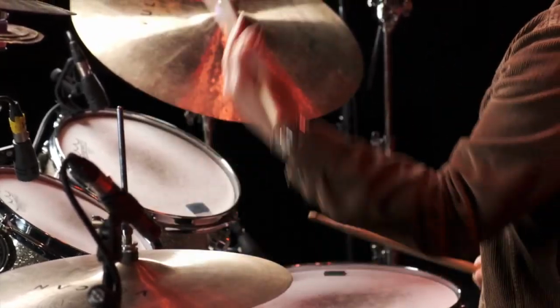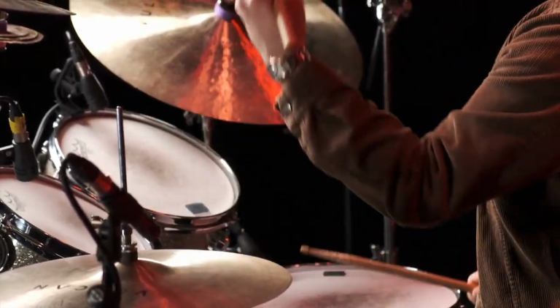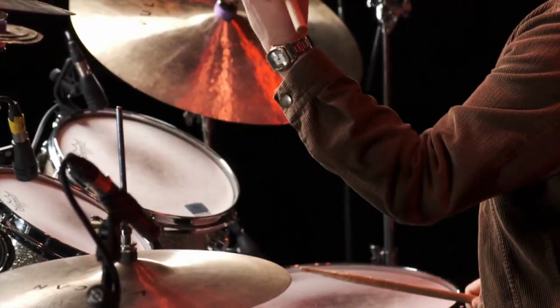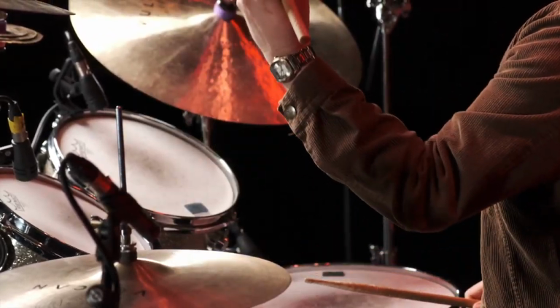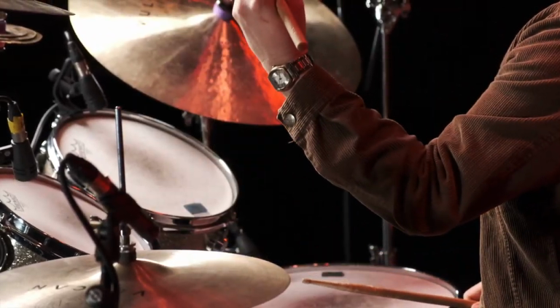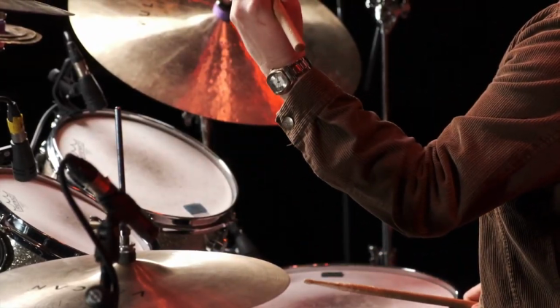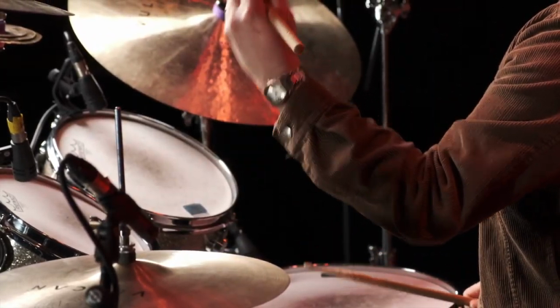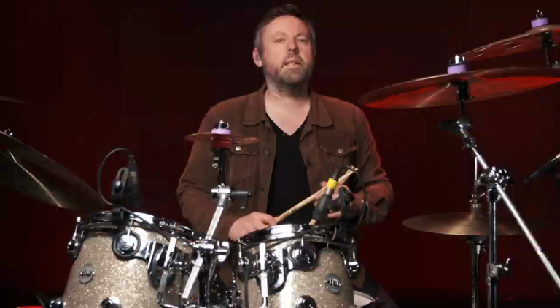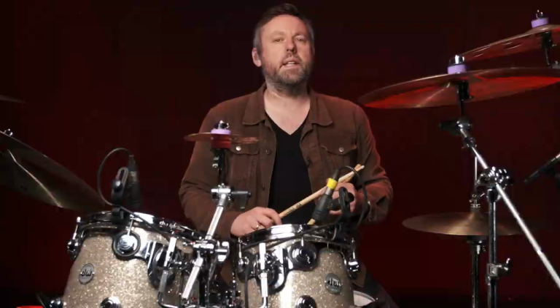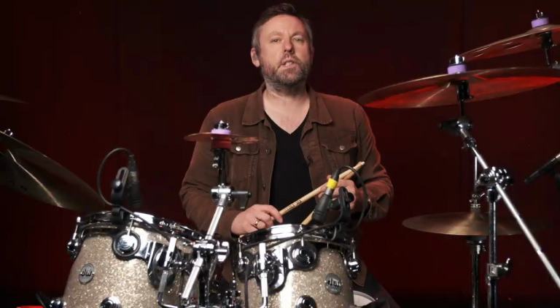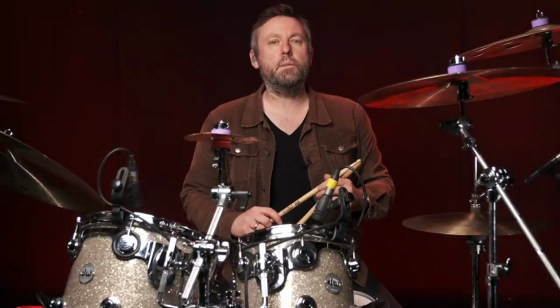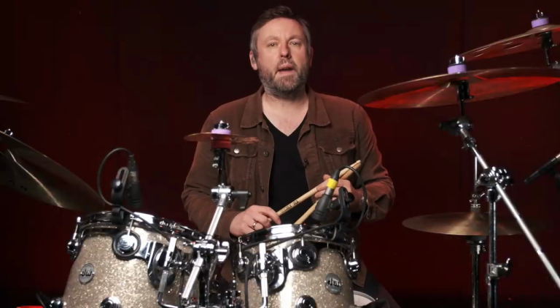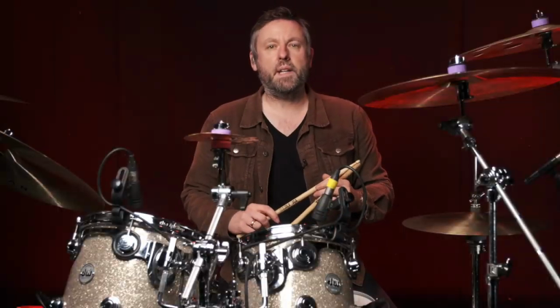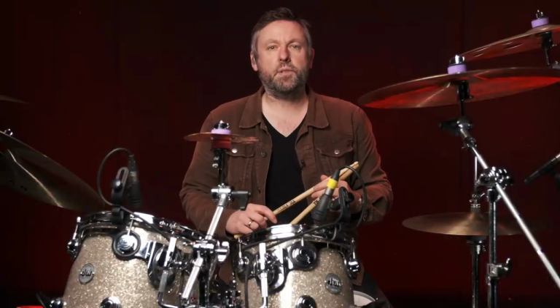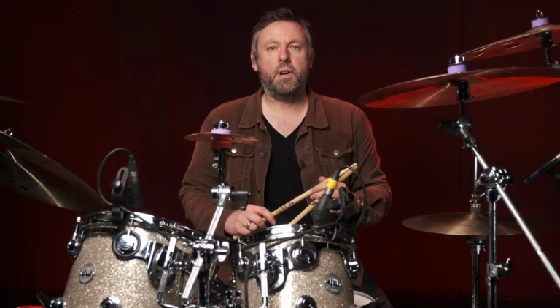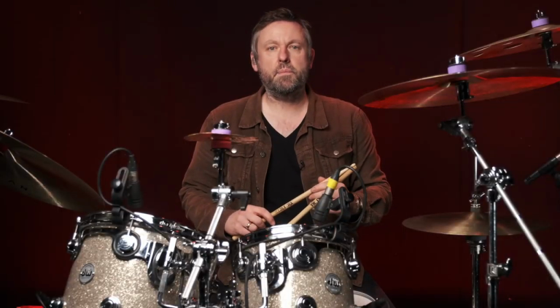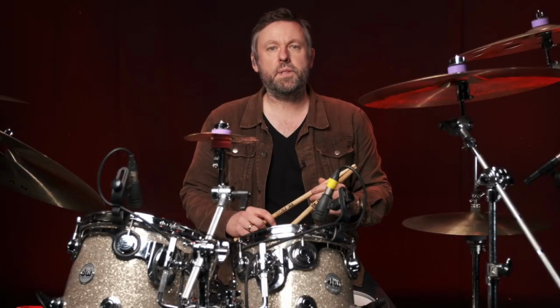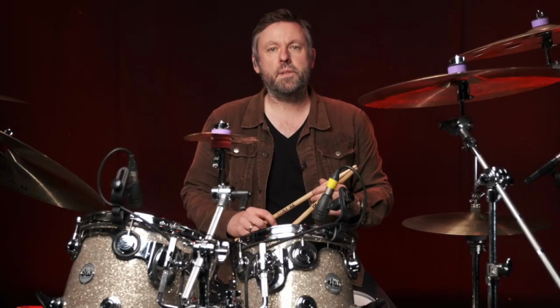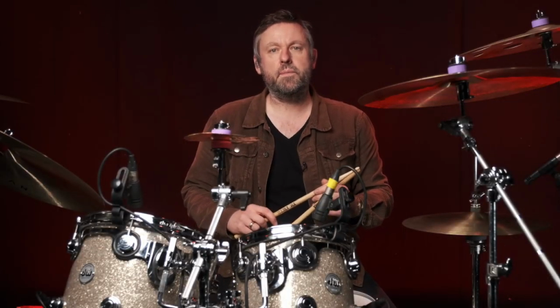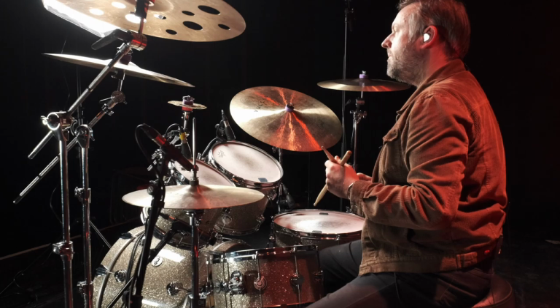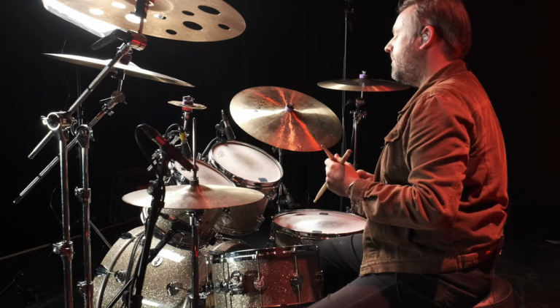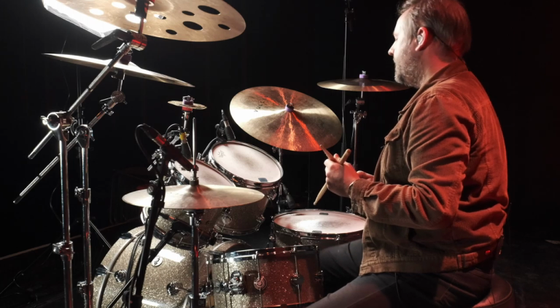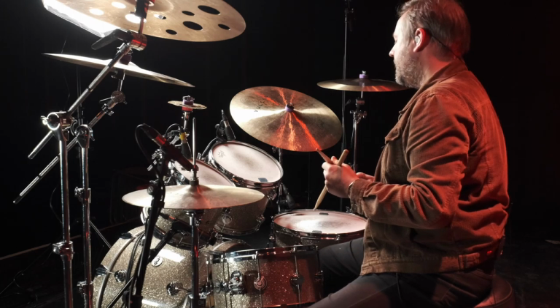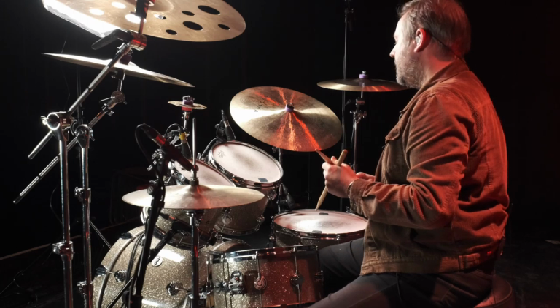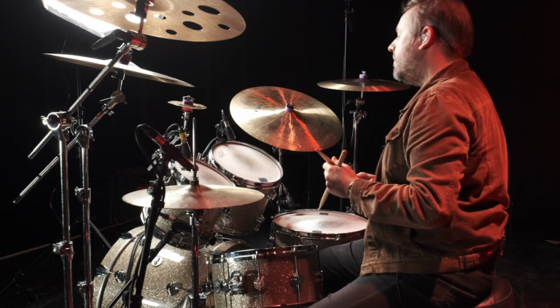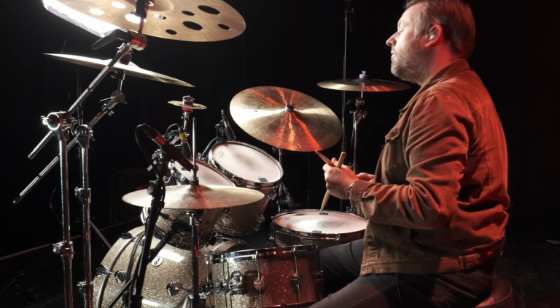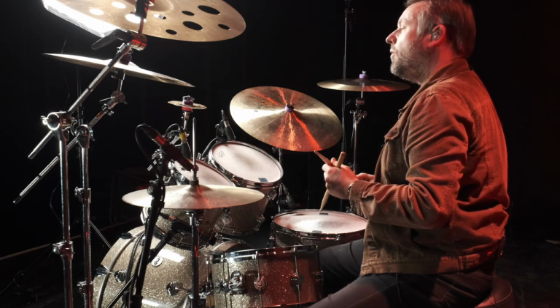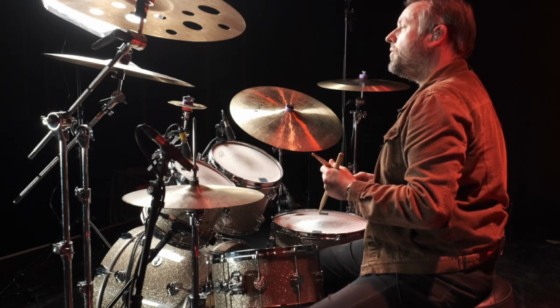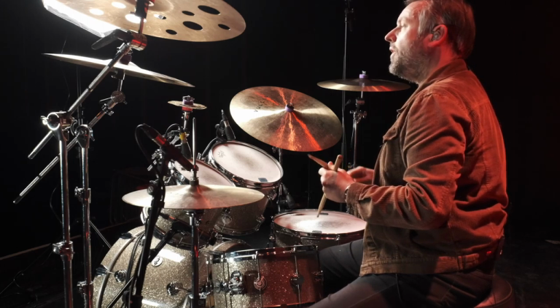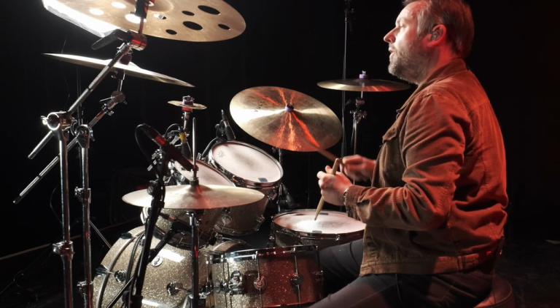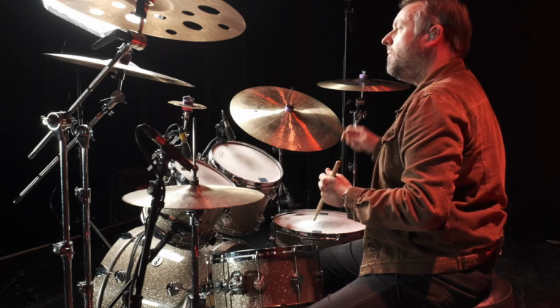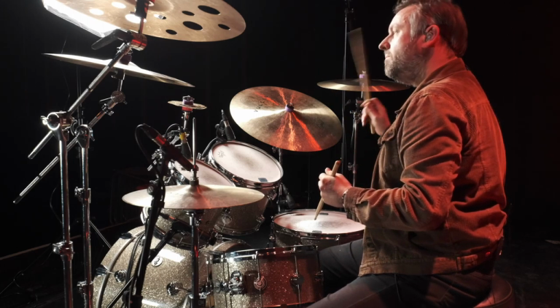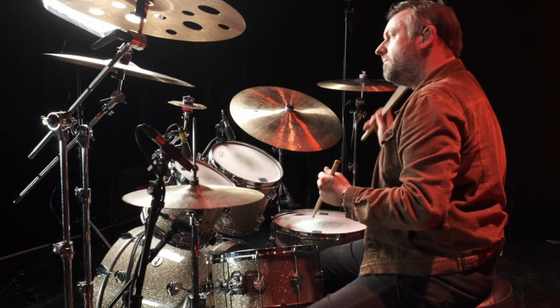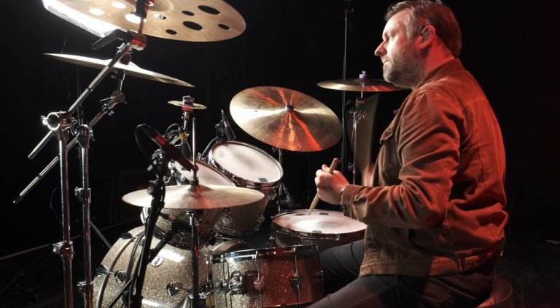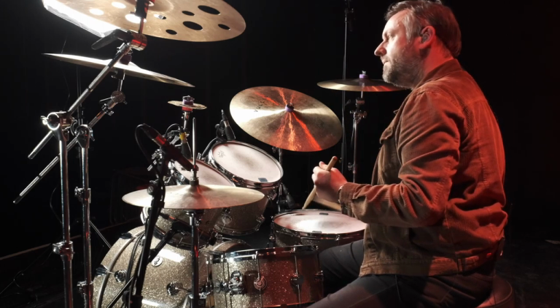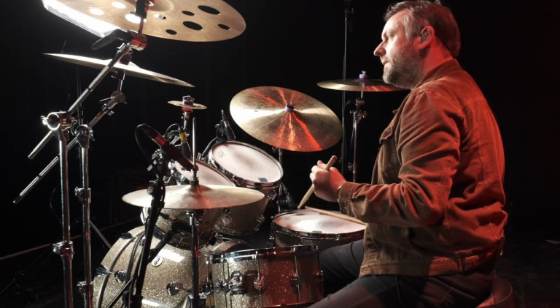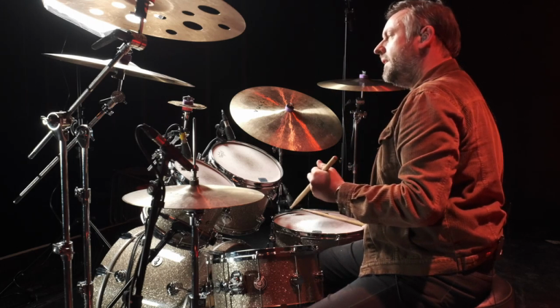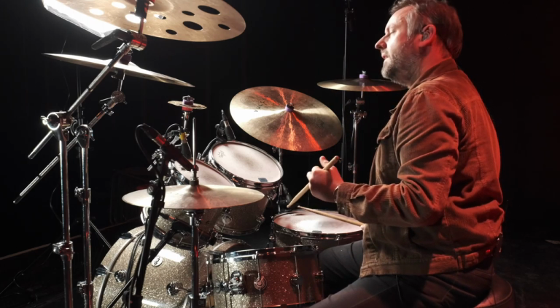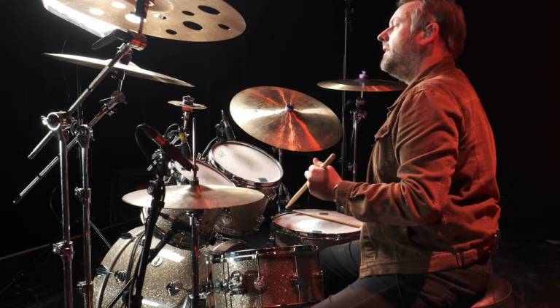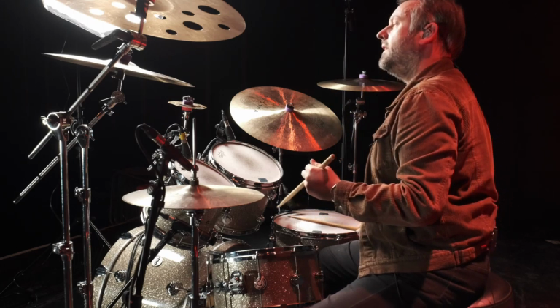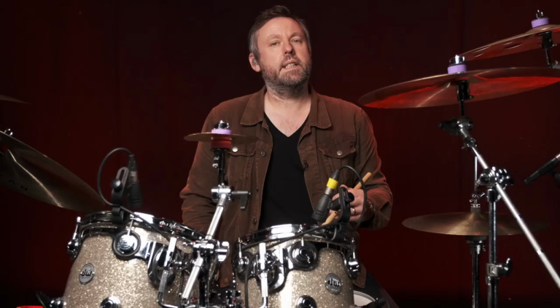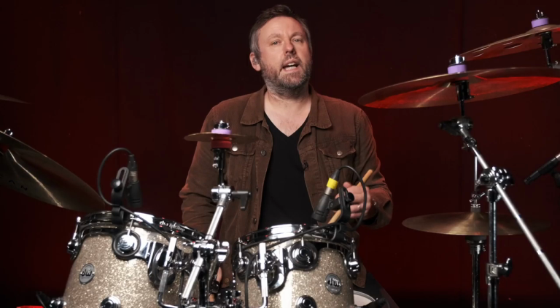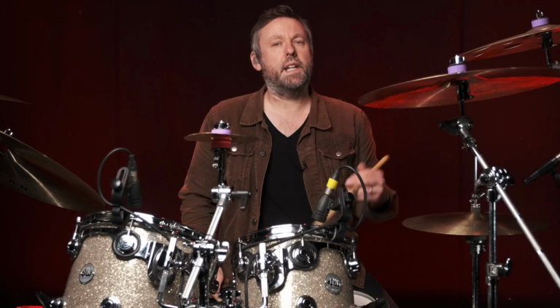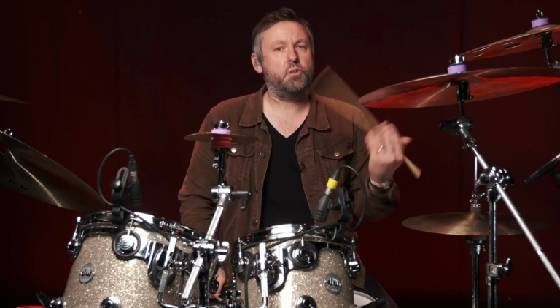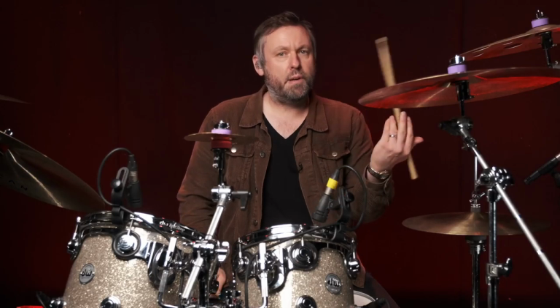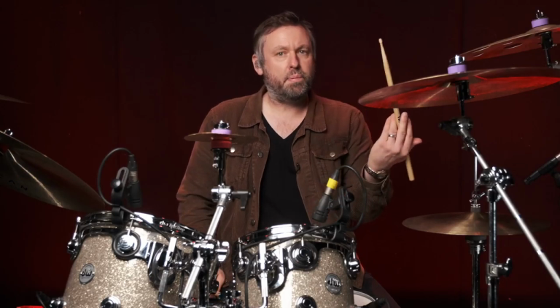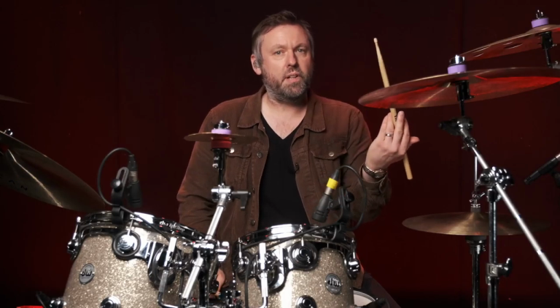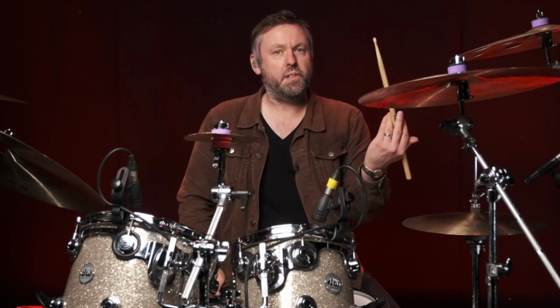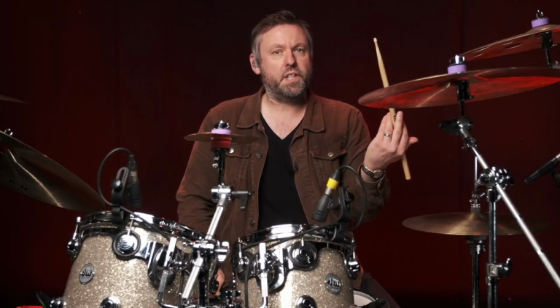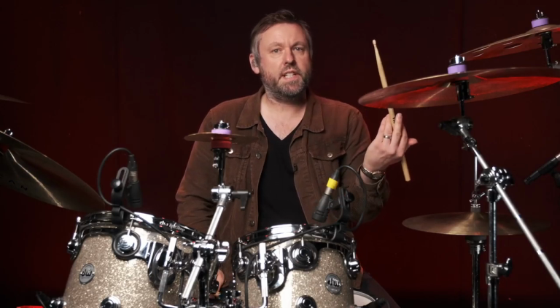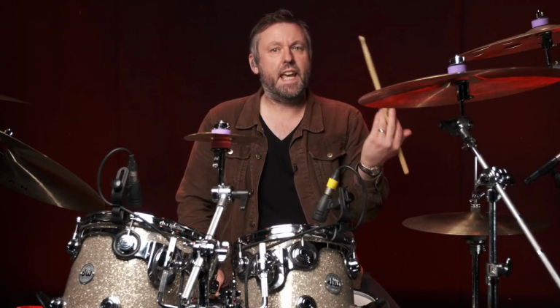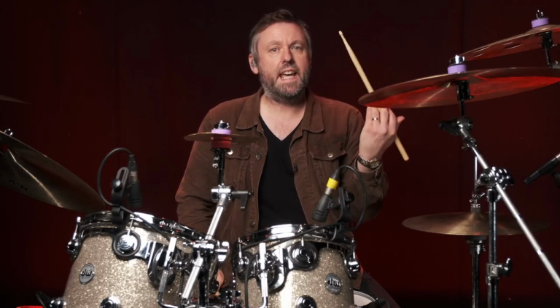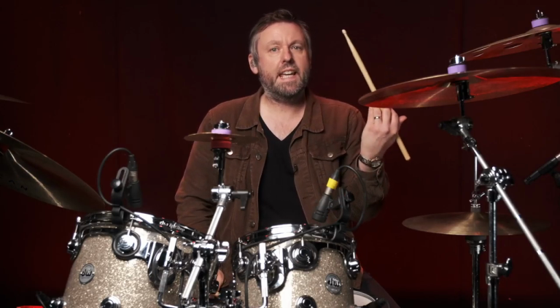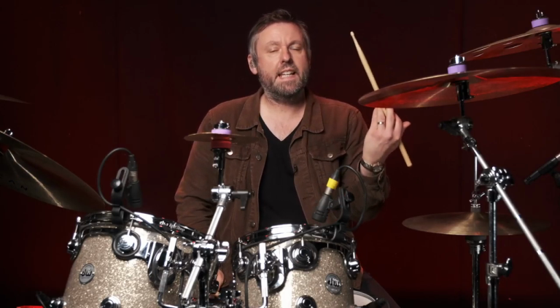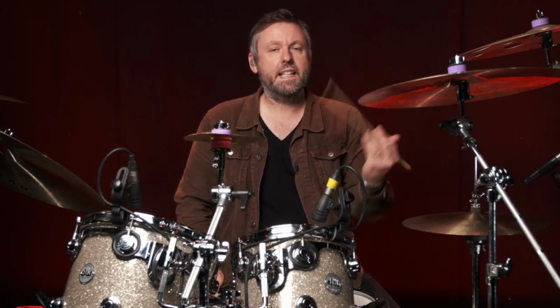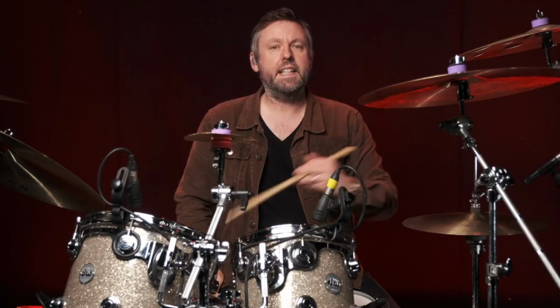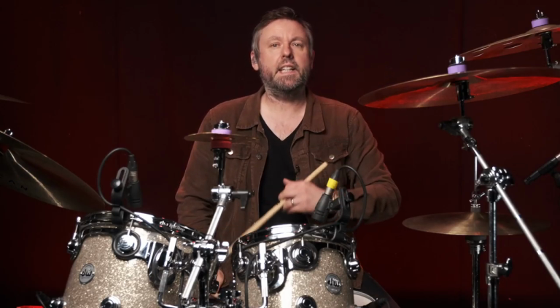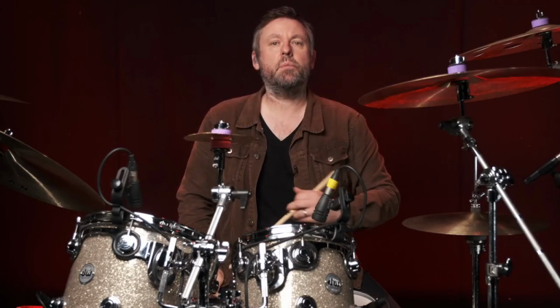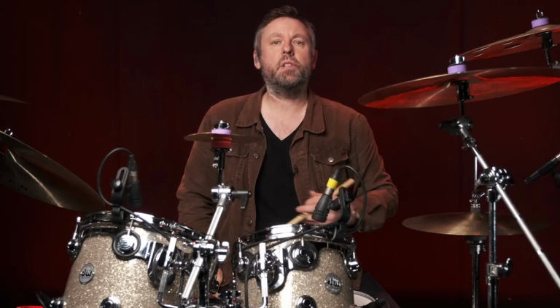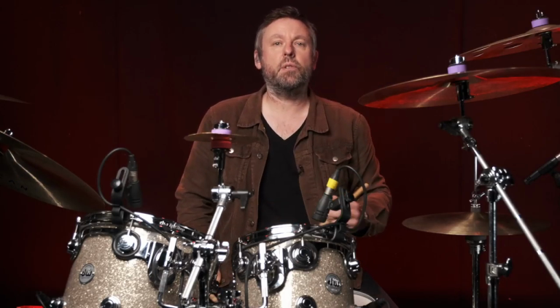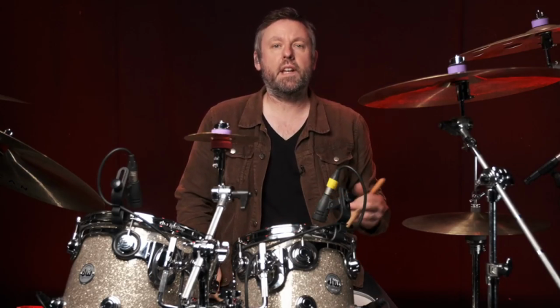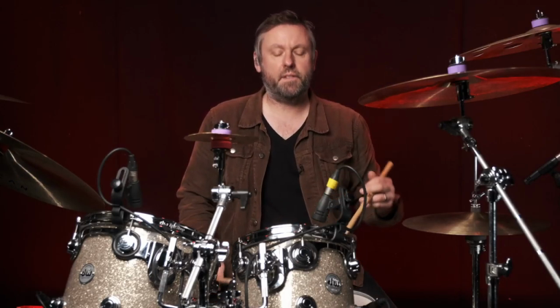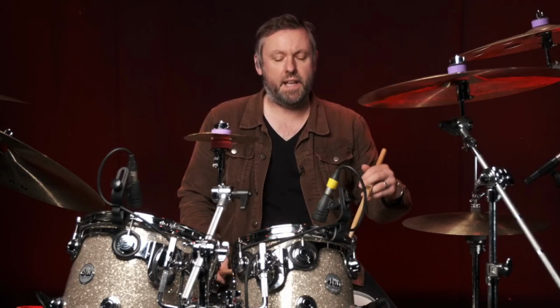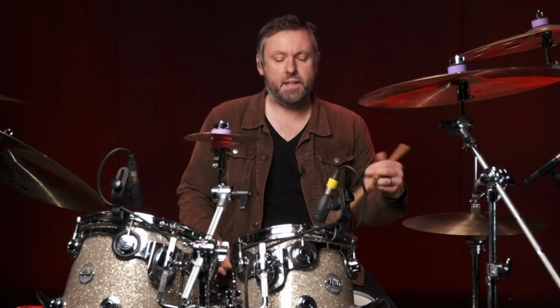Then two bass drums, floor tom, and a triplet on the snare leading with your left hand.